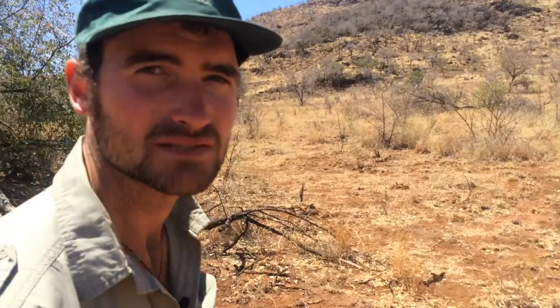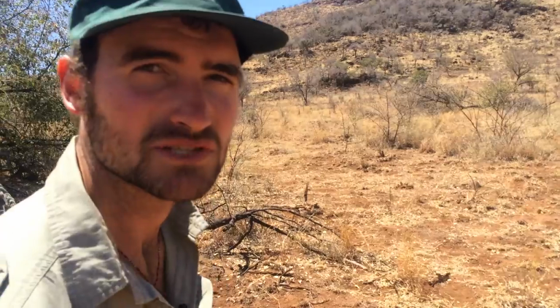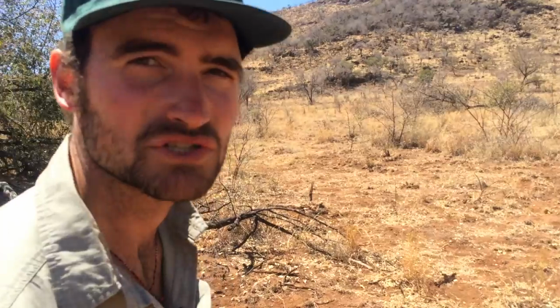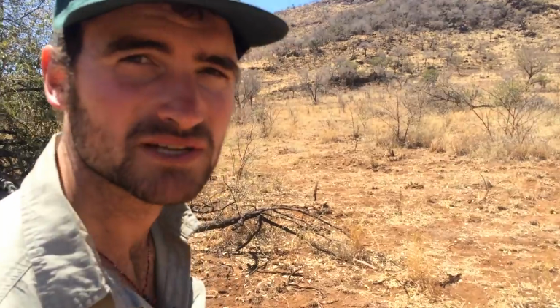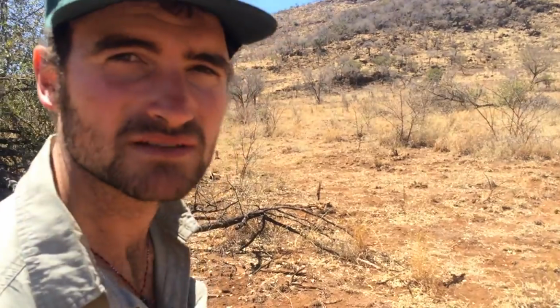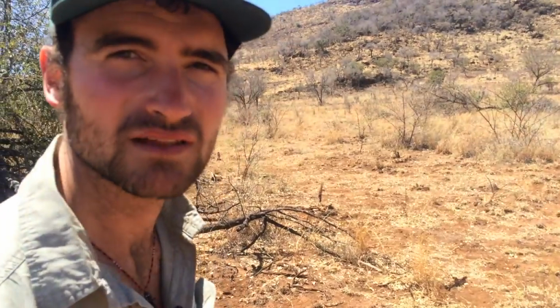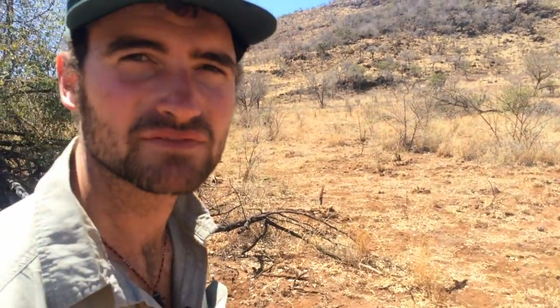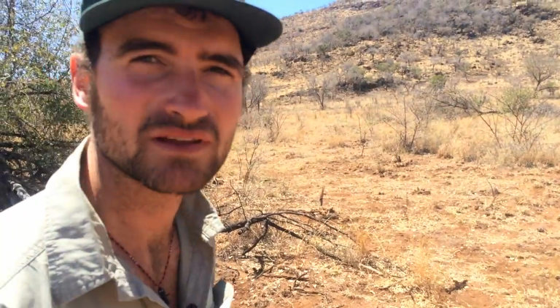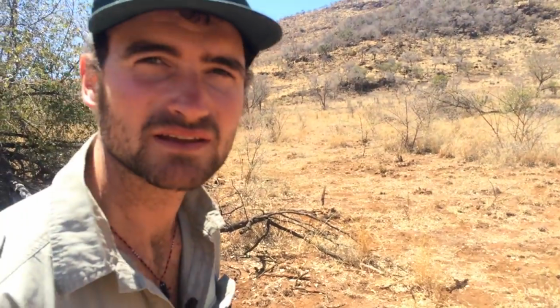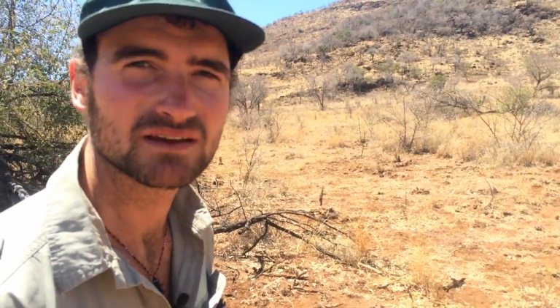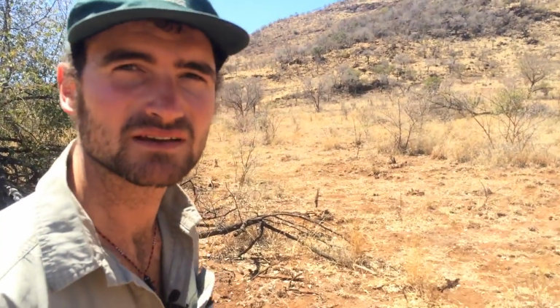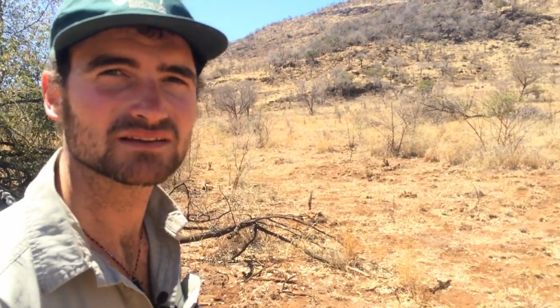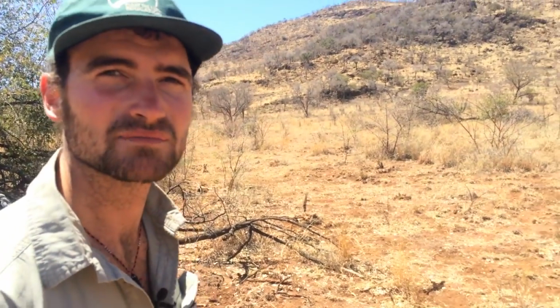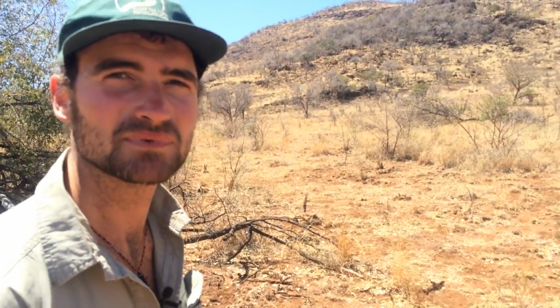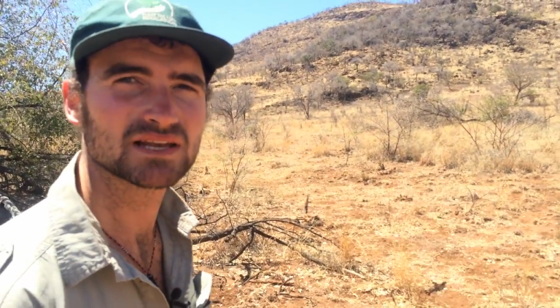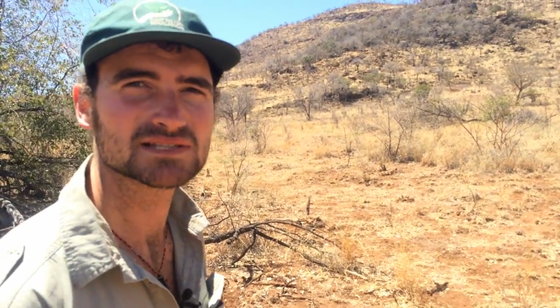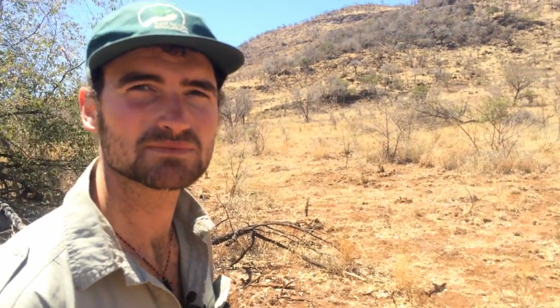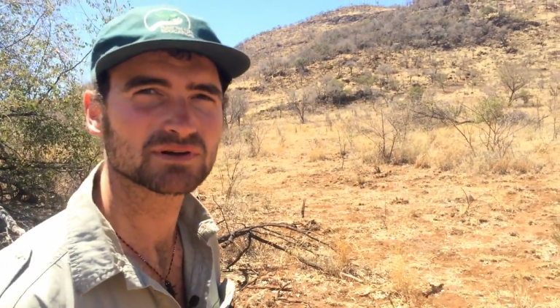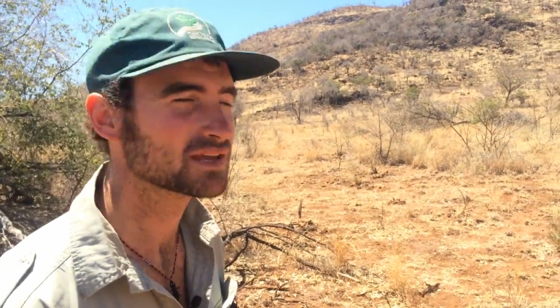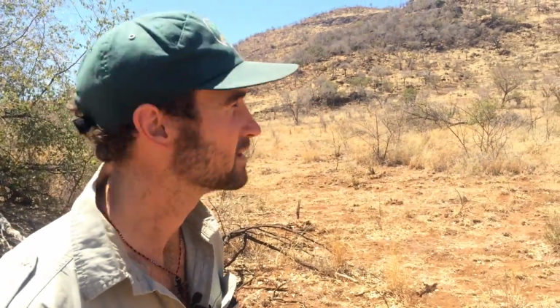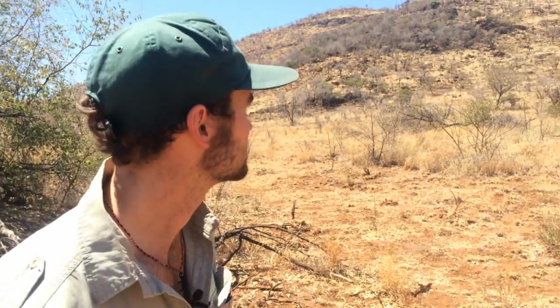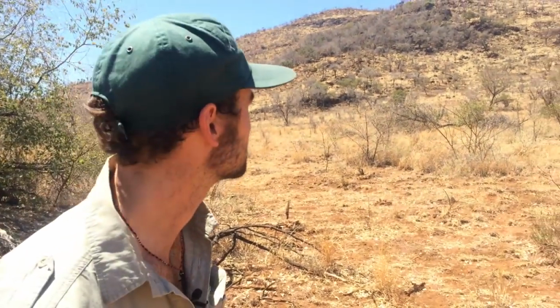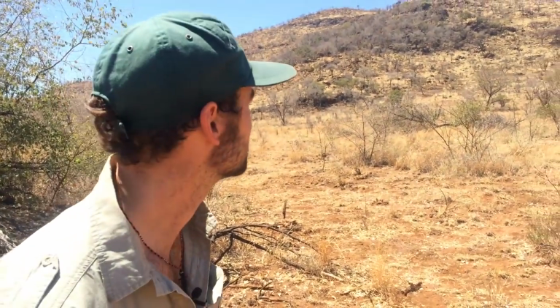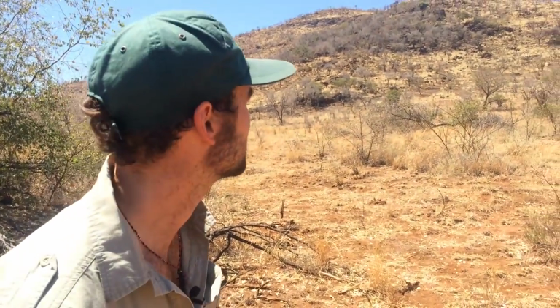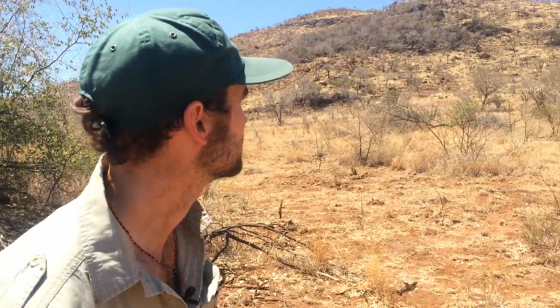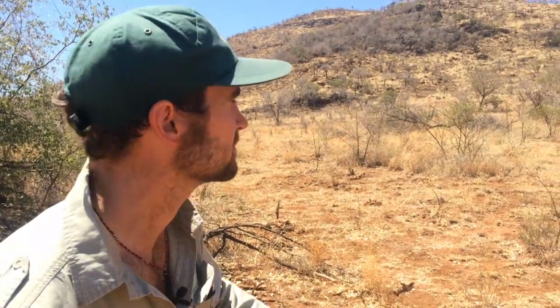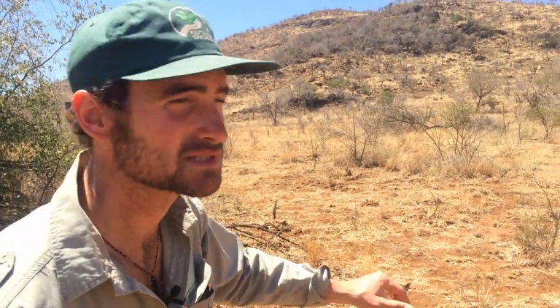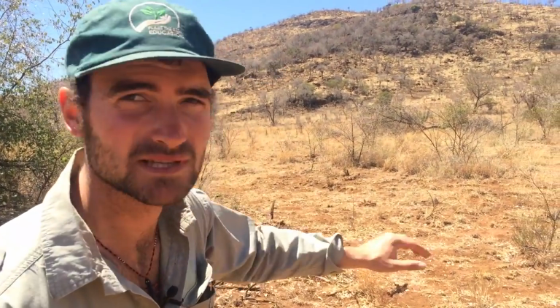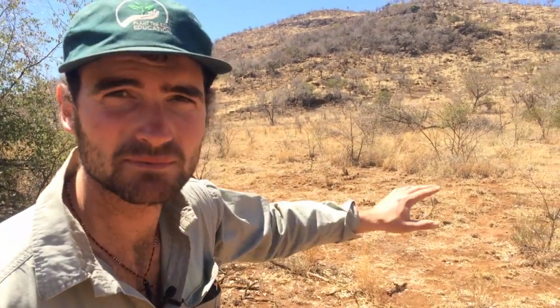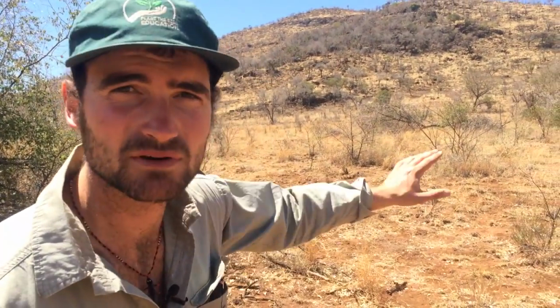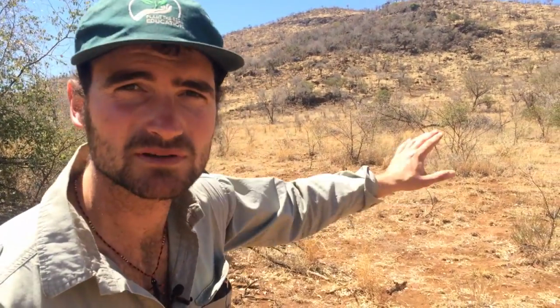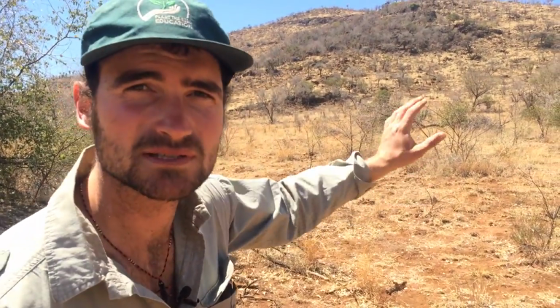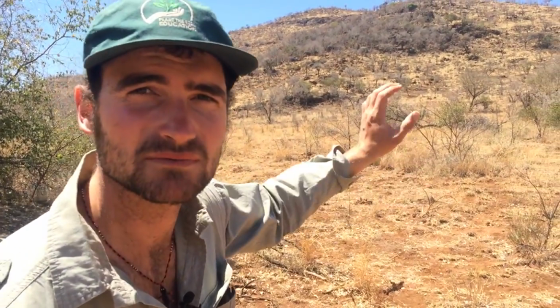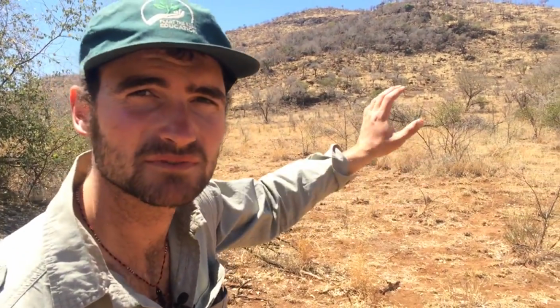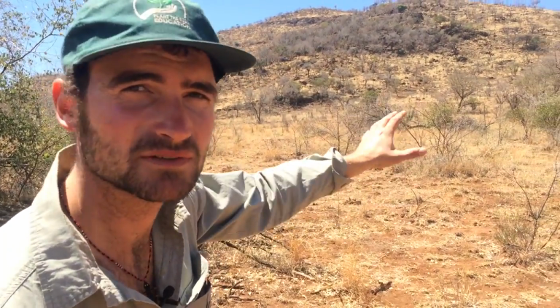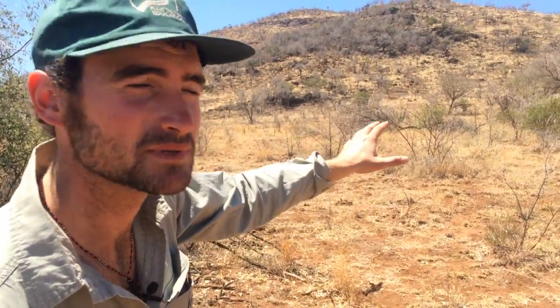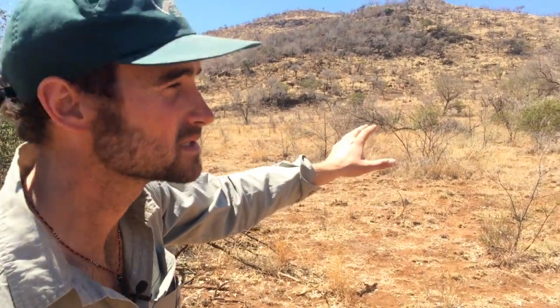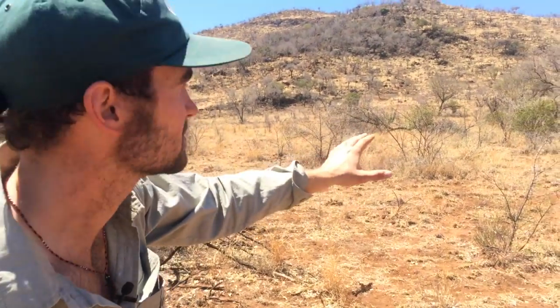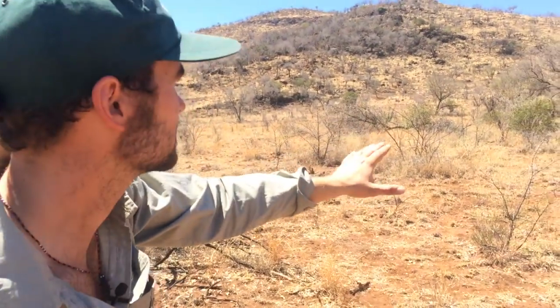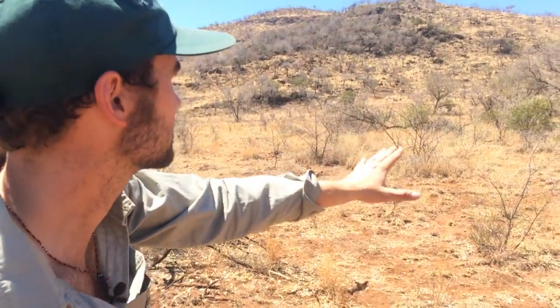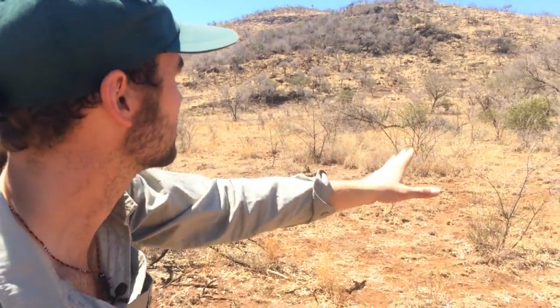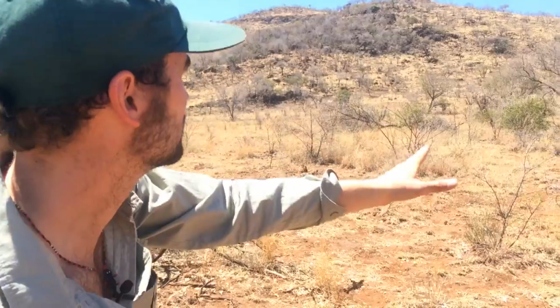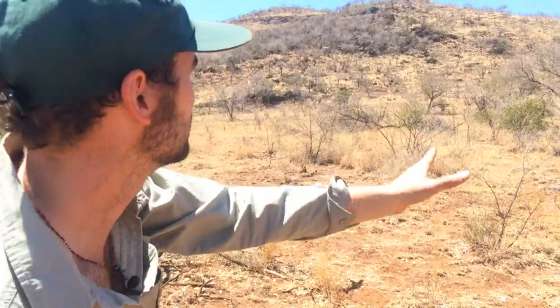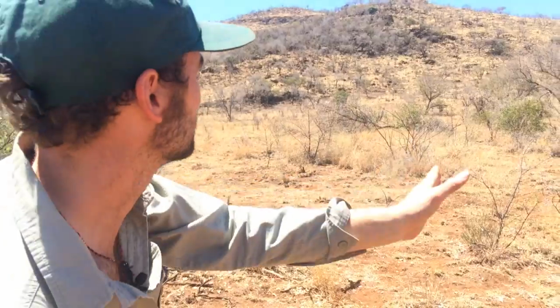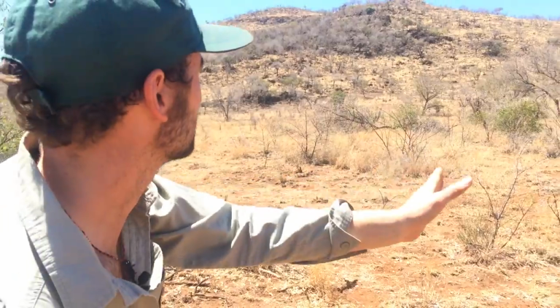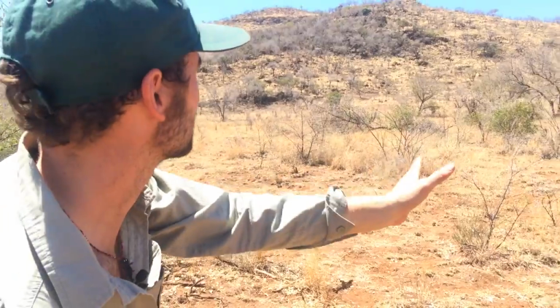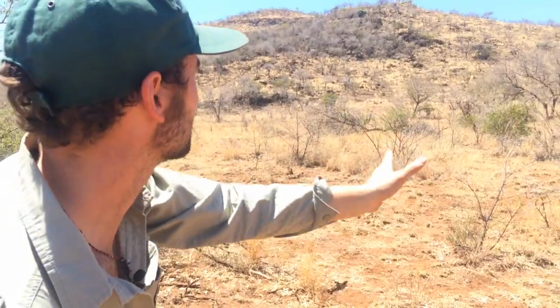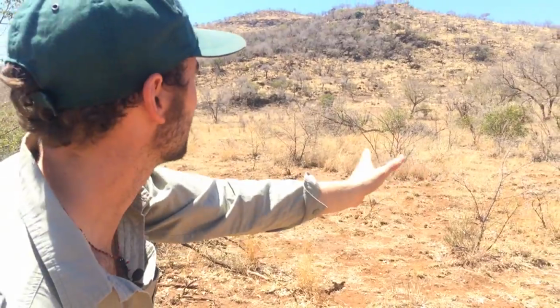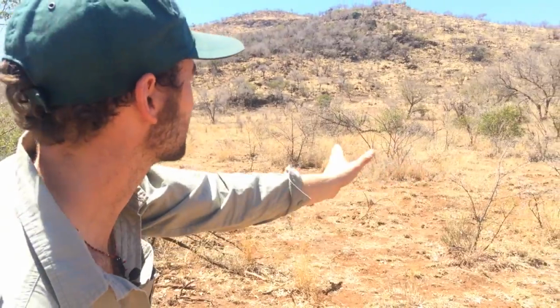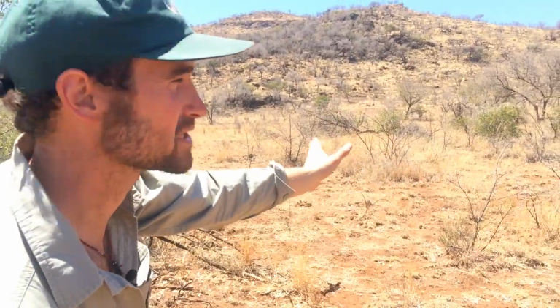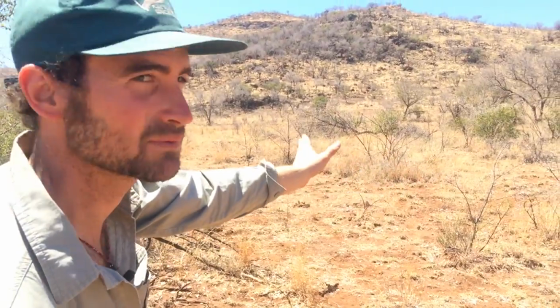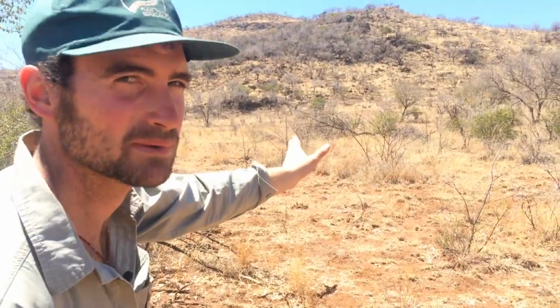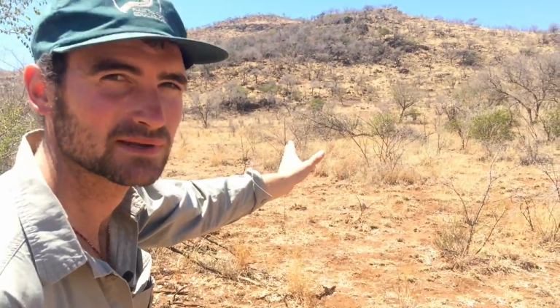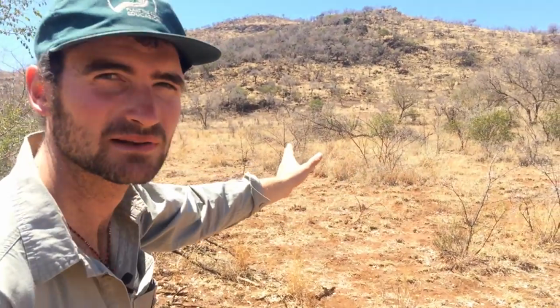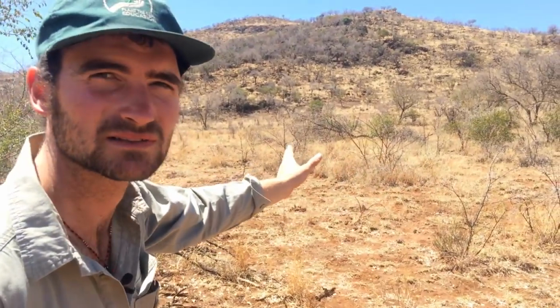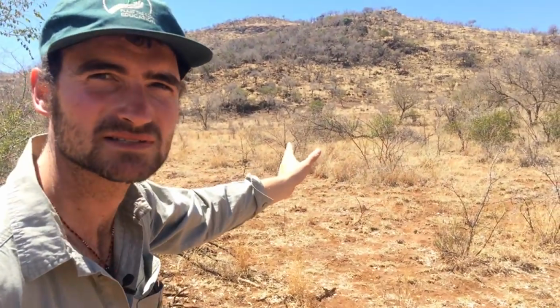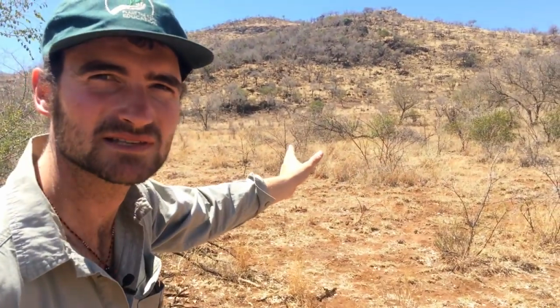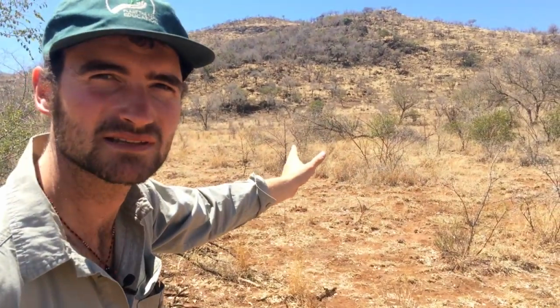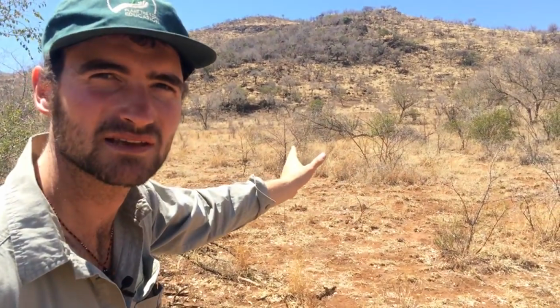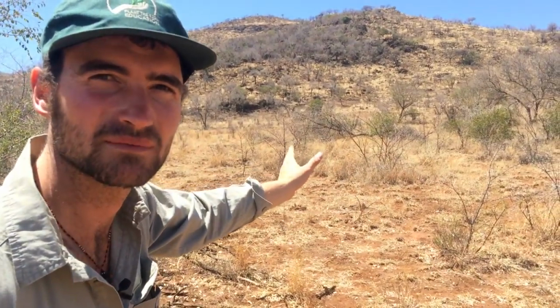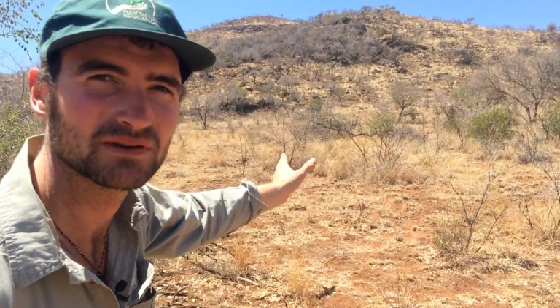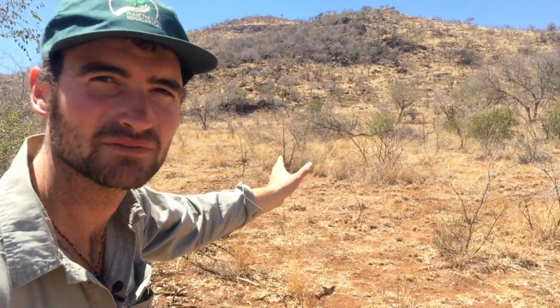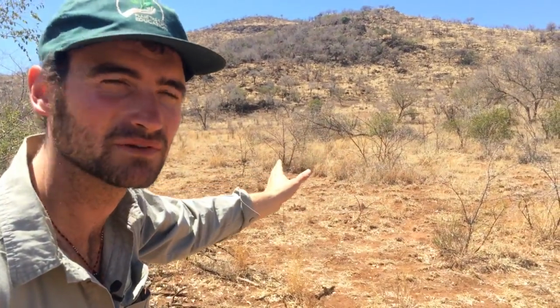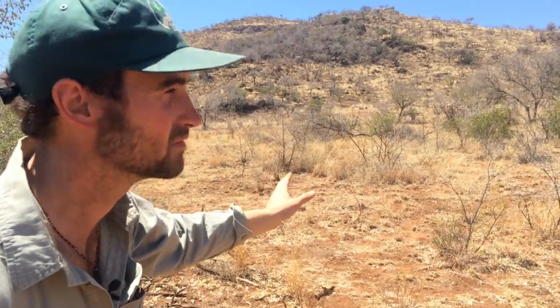This is Trek South Africa, here in the Pilanesberg Game Reserve. We've just come across some wildebeest. We're going to move in a direction where we can see a bit more of them.